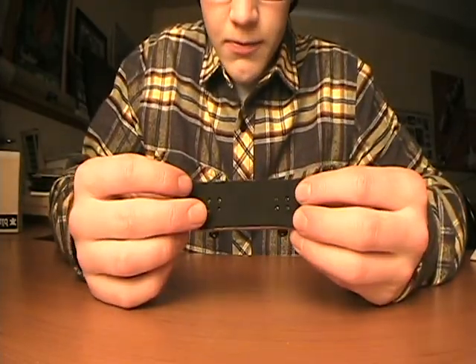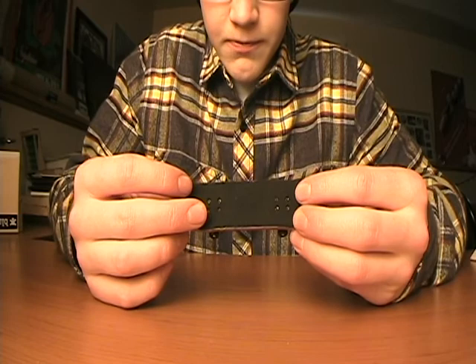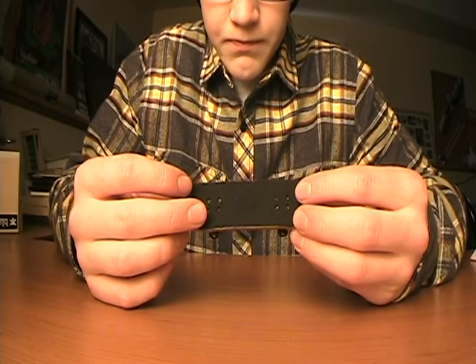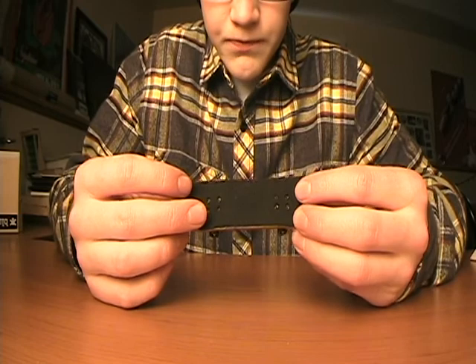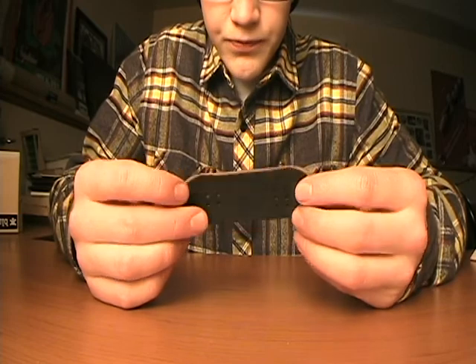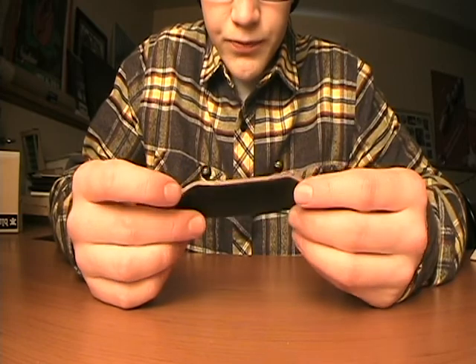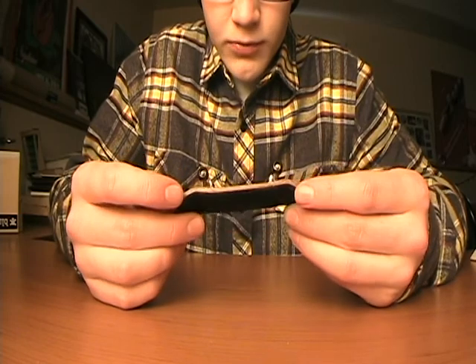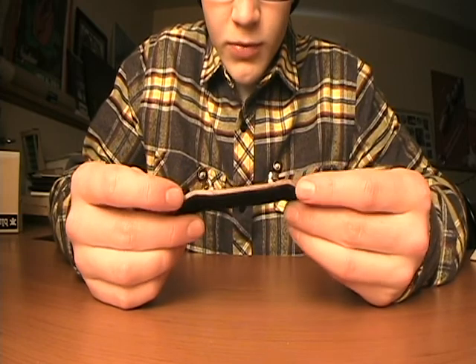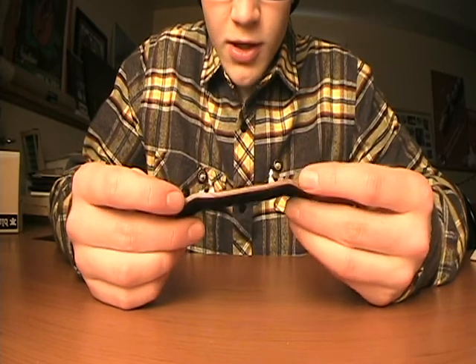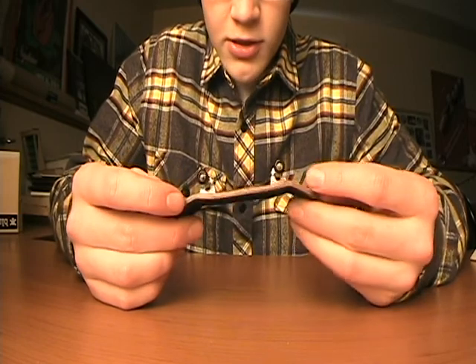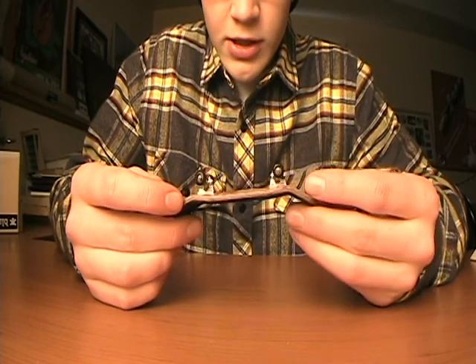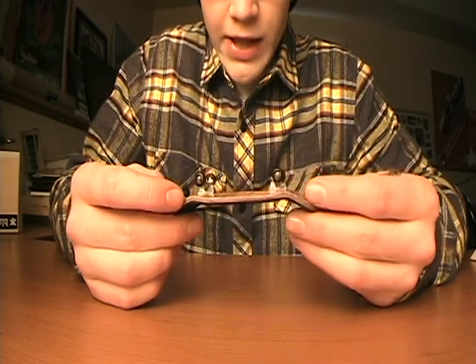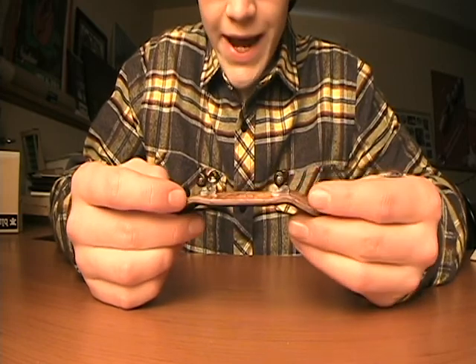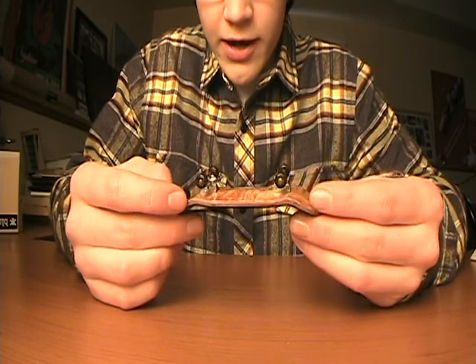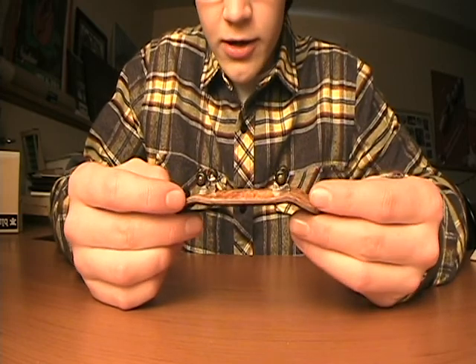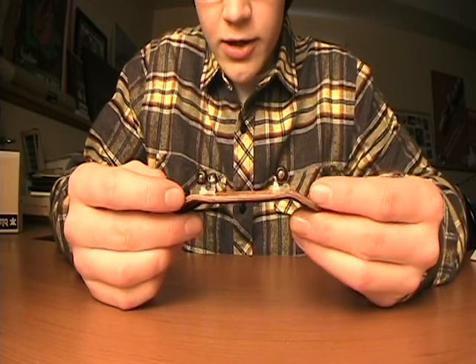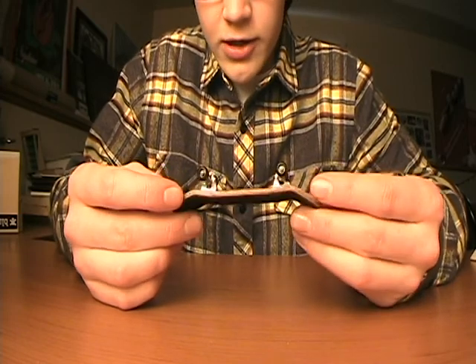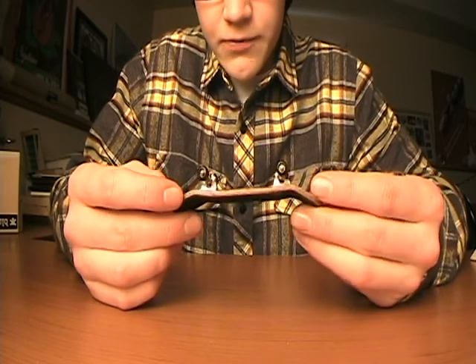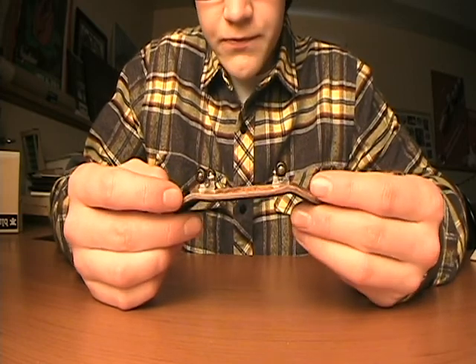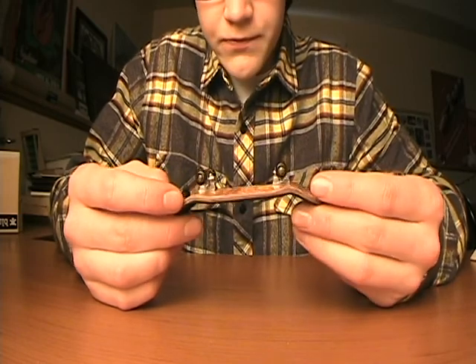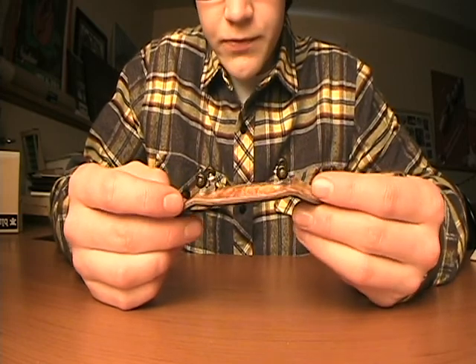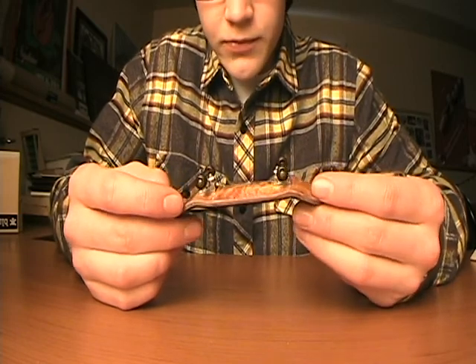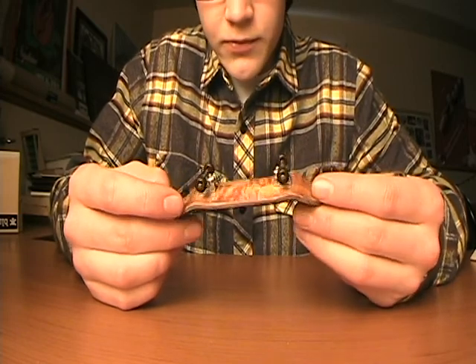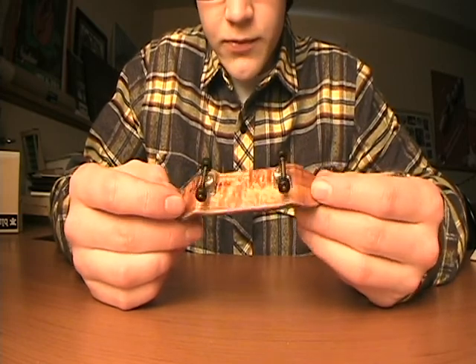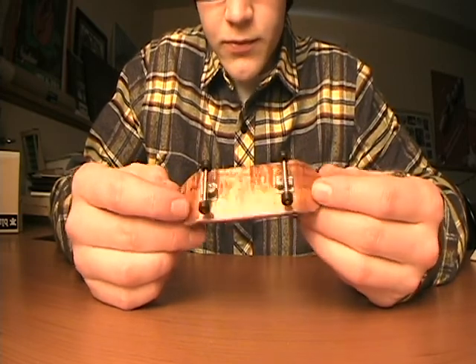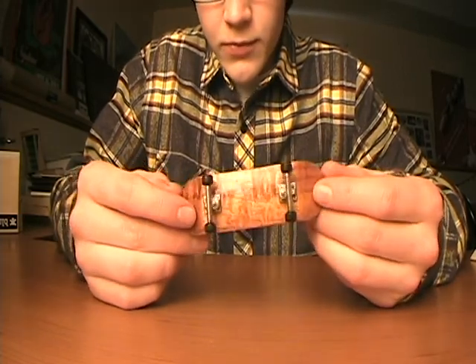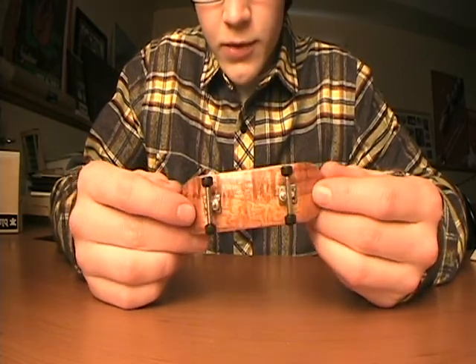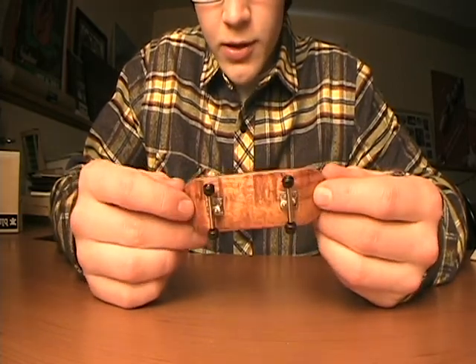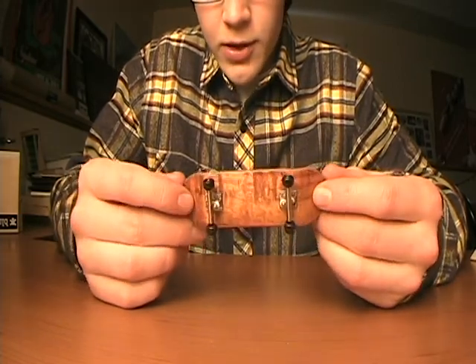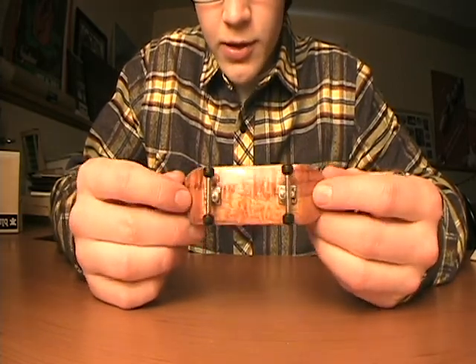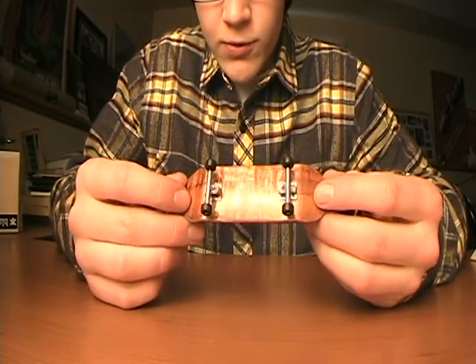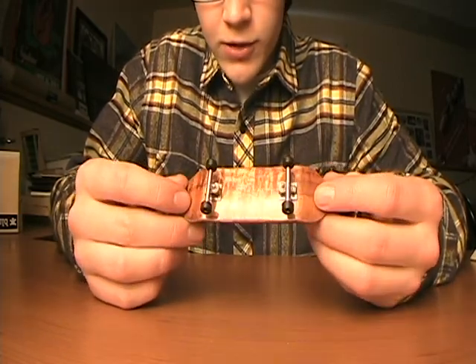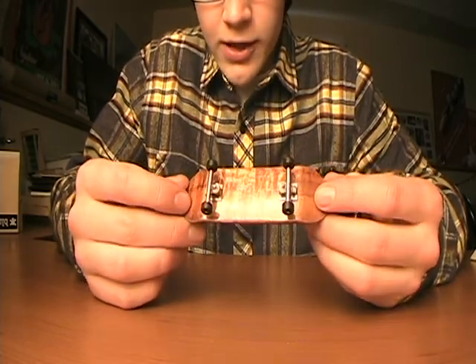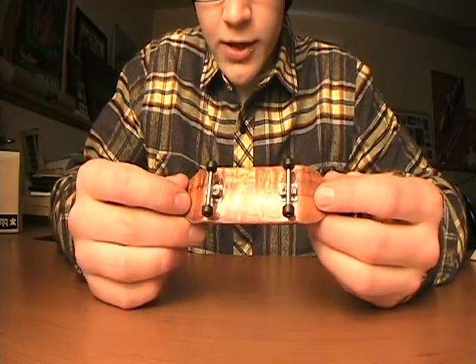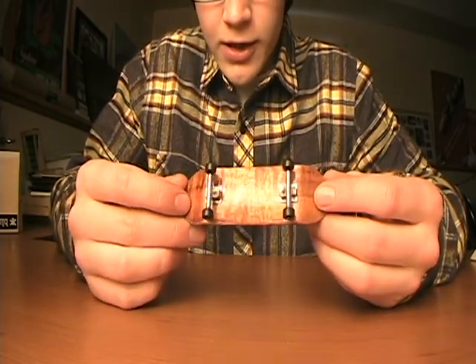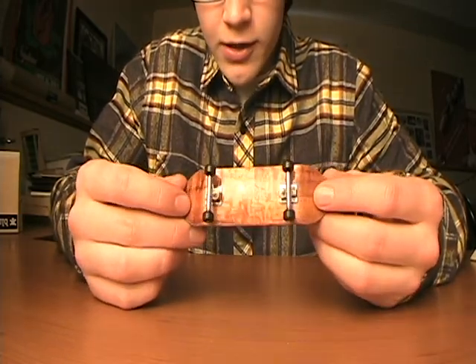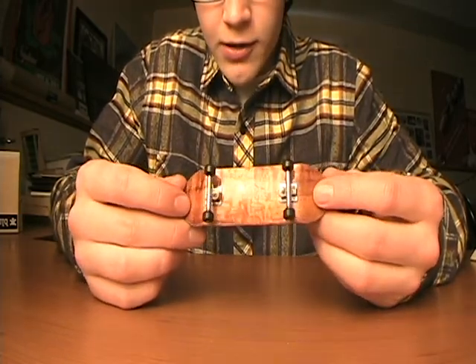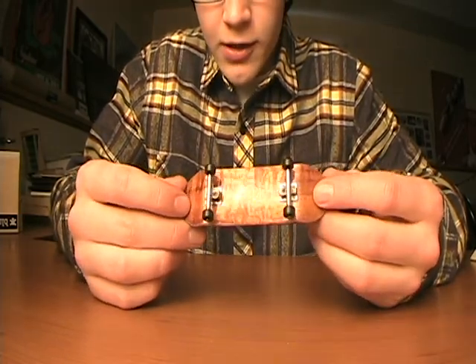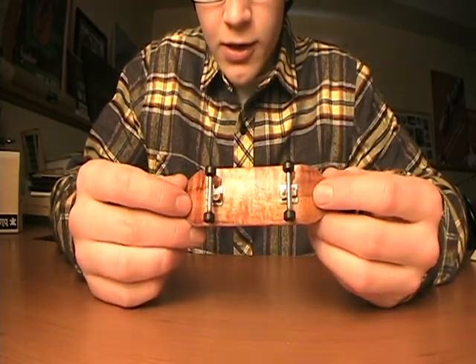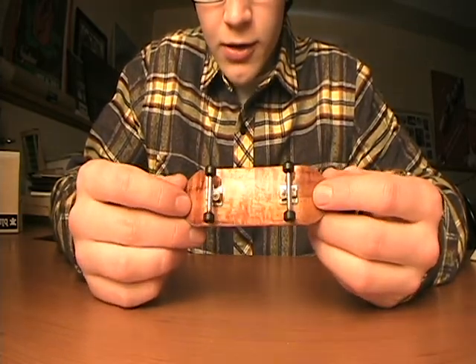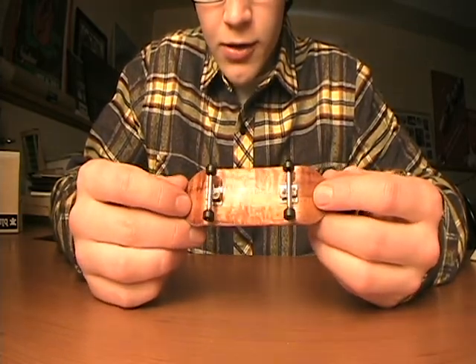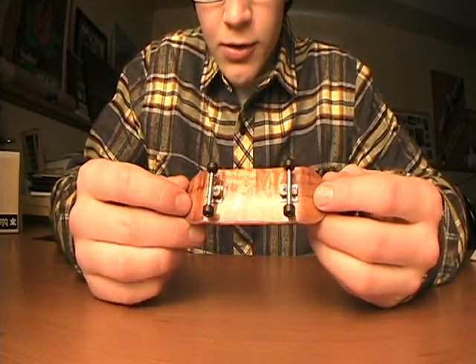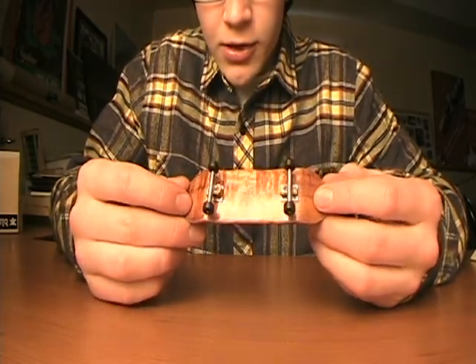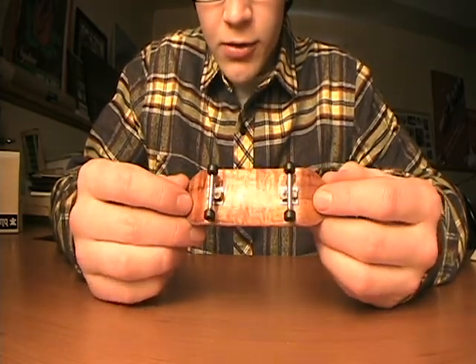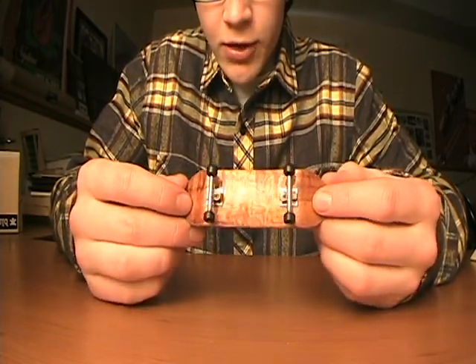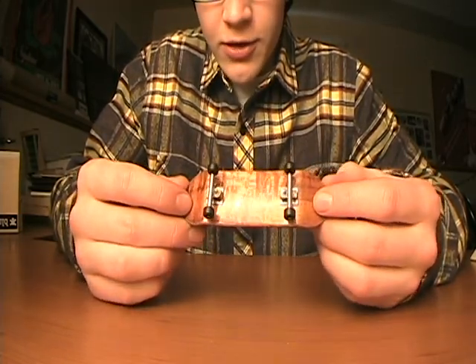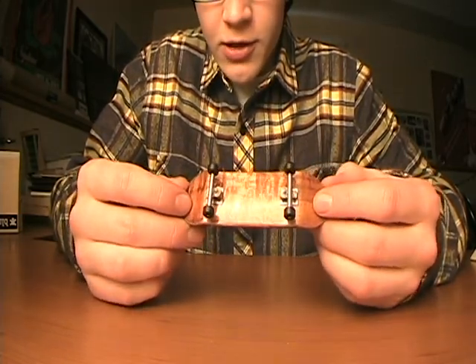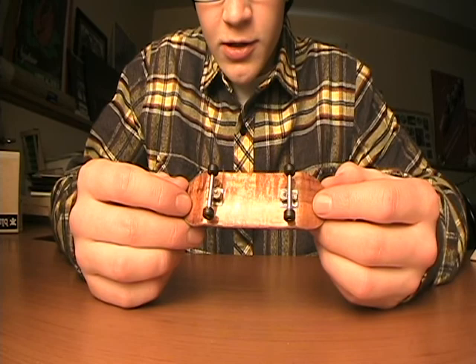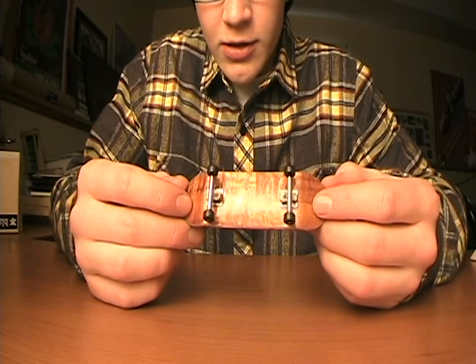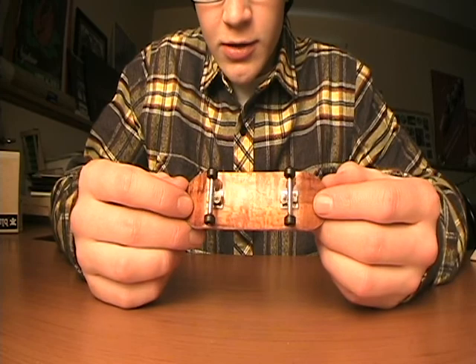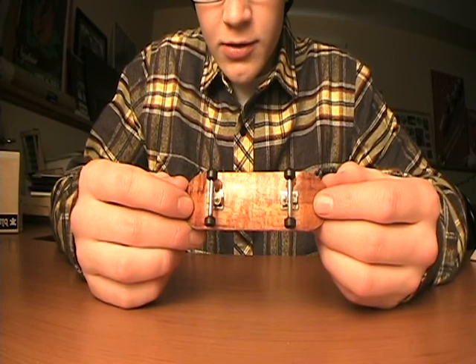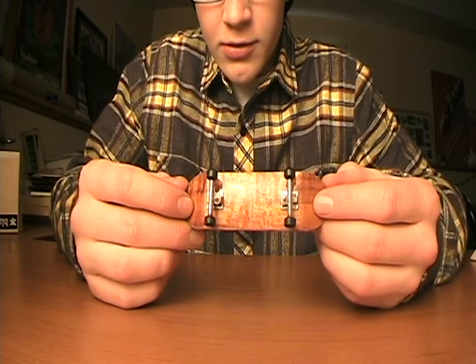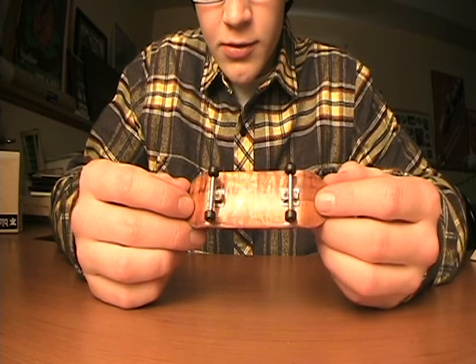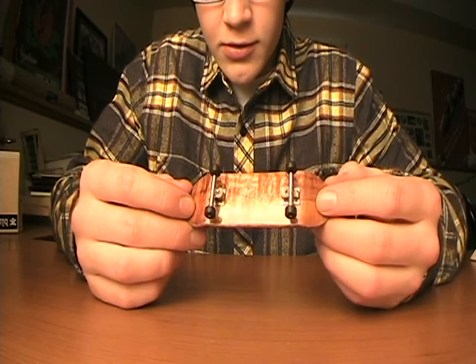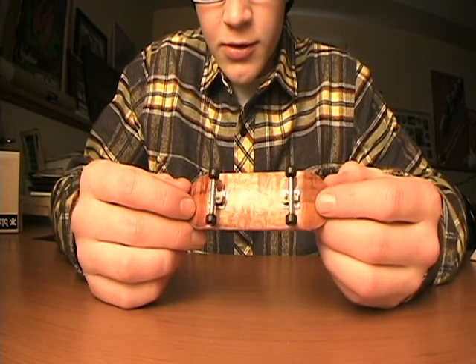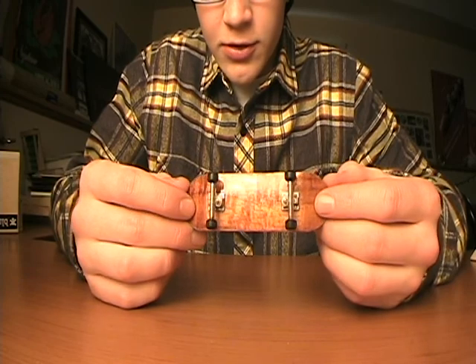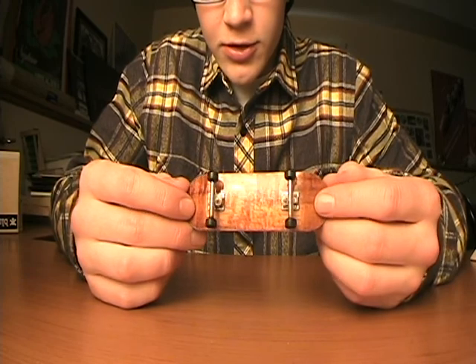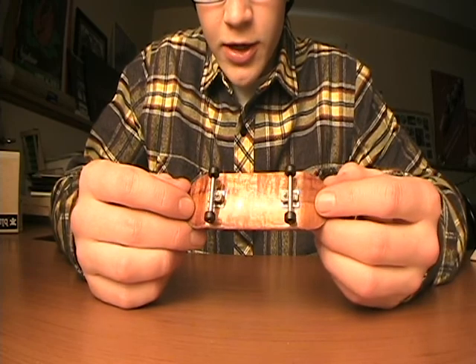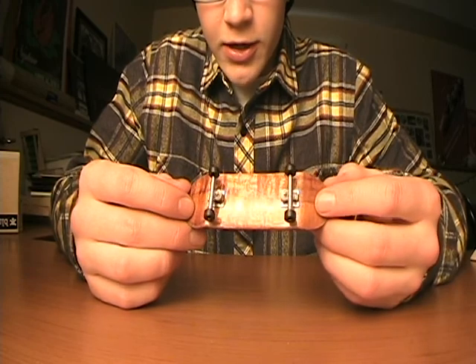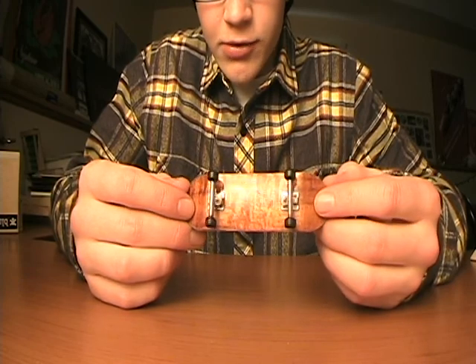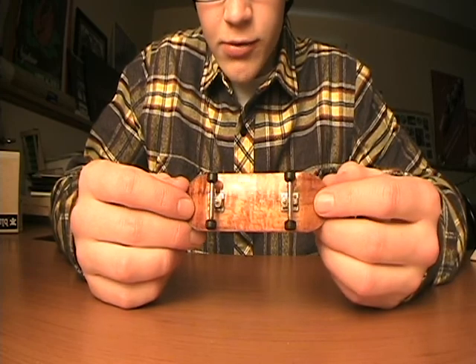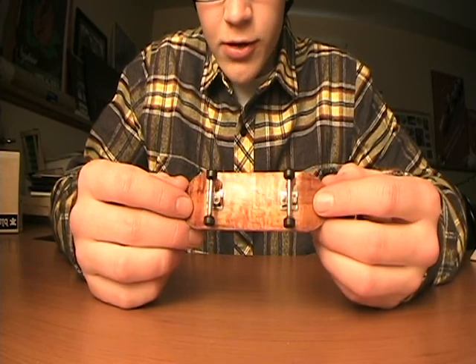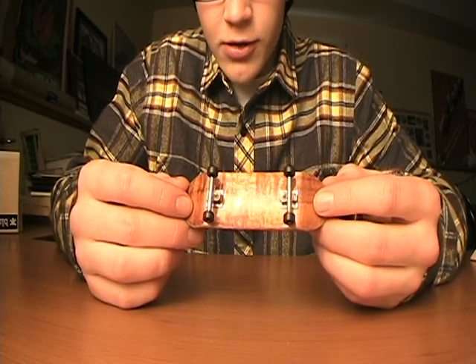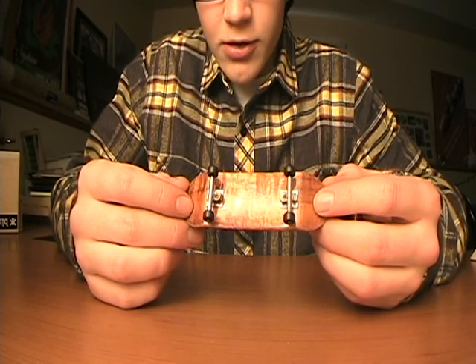And the lacquering — it's really nice, as you can see right there. The shine is really good.